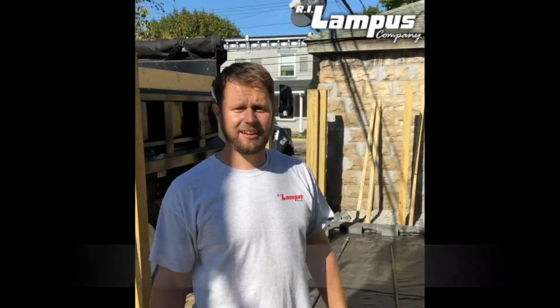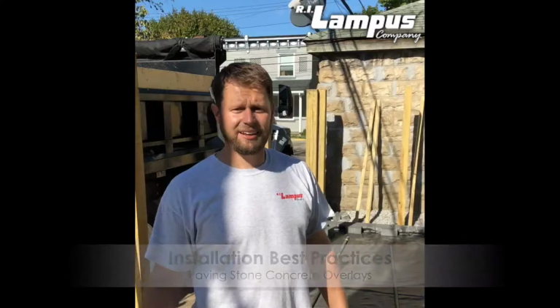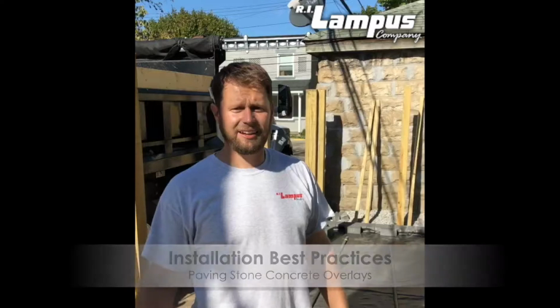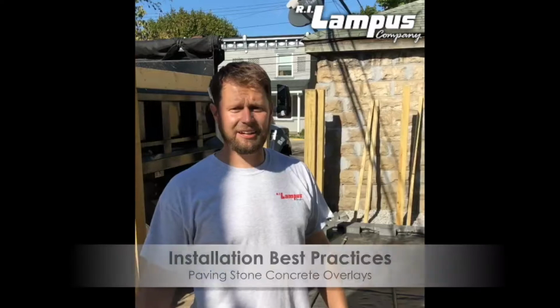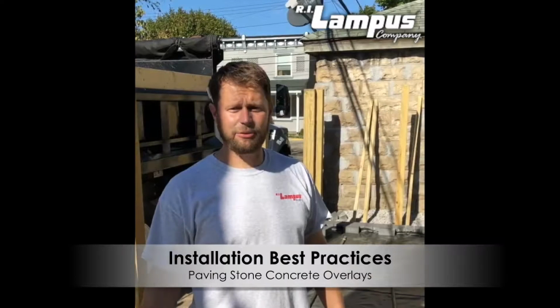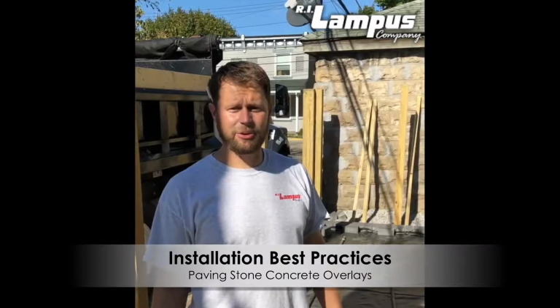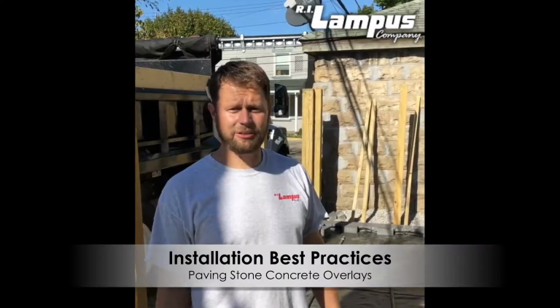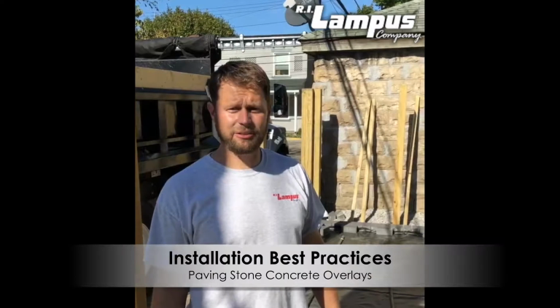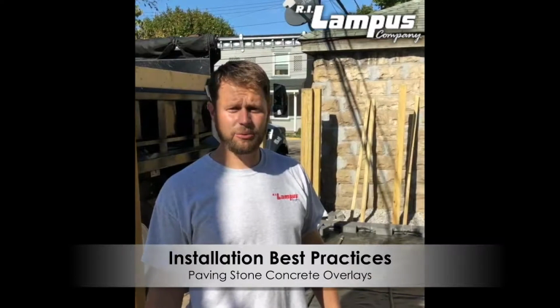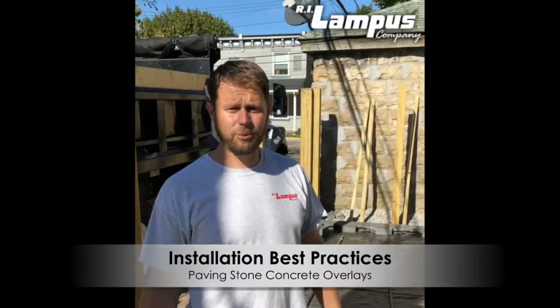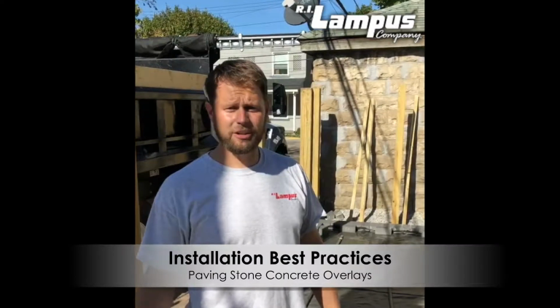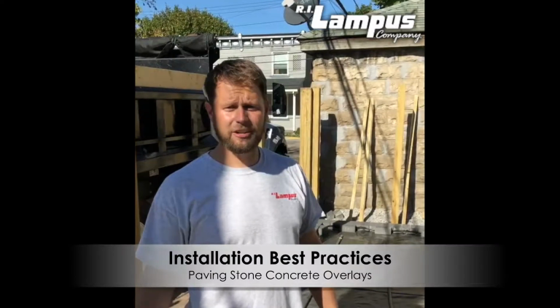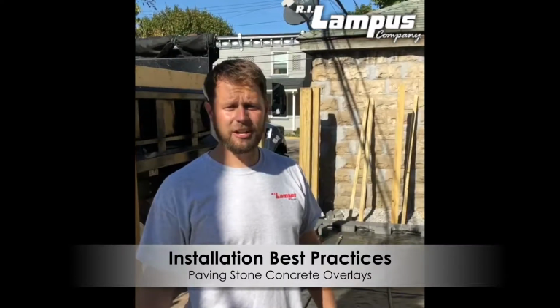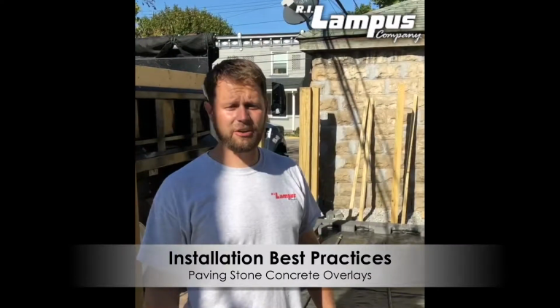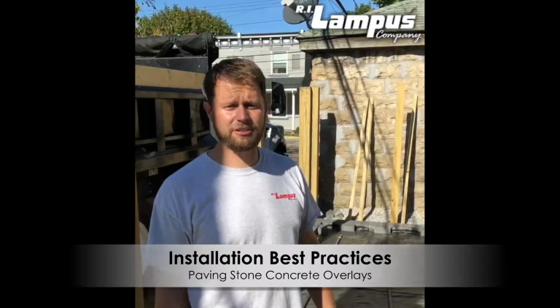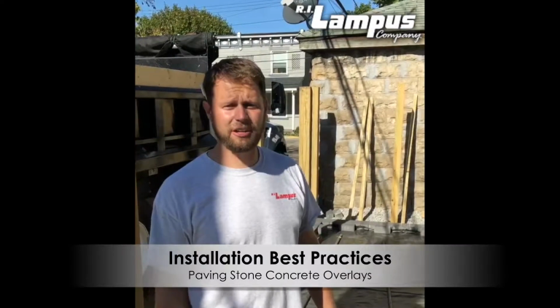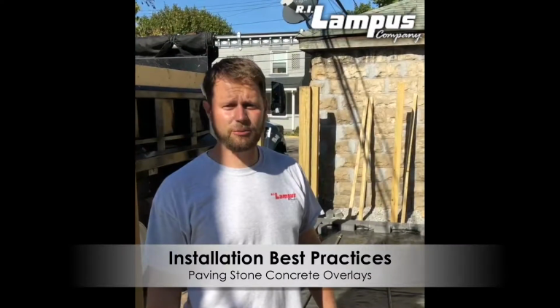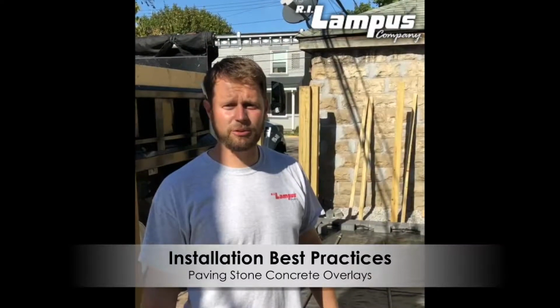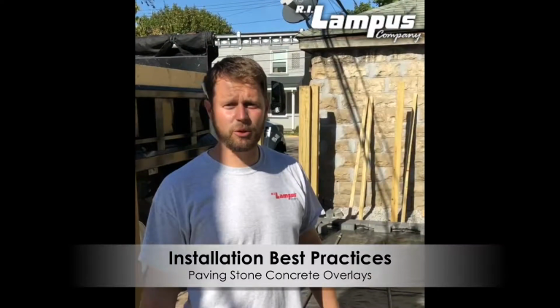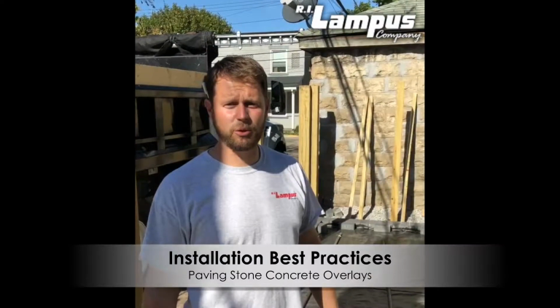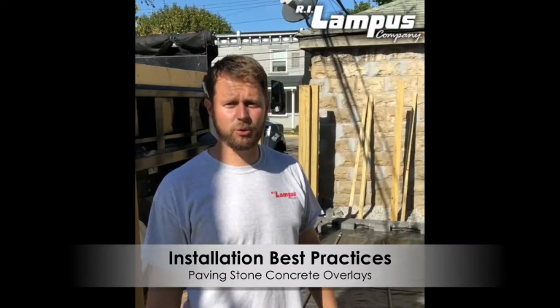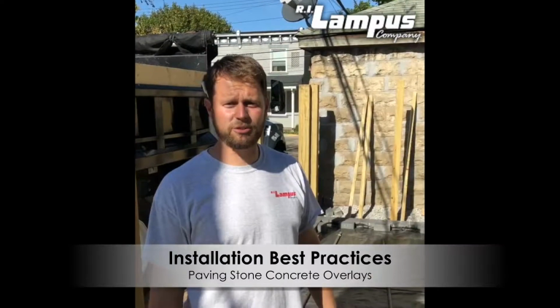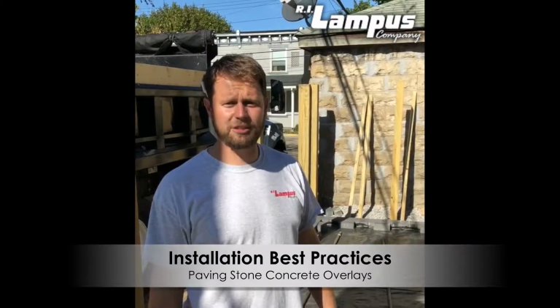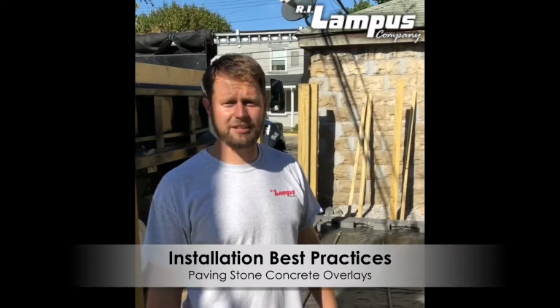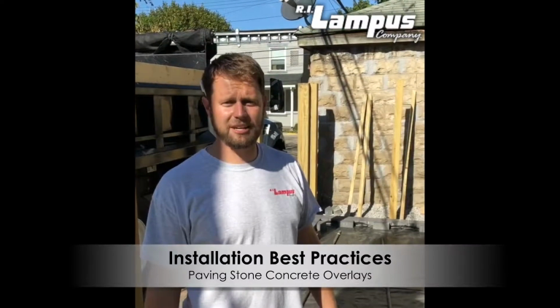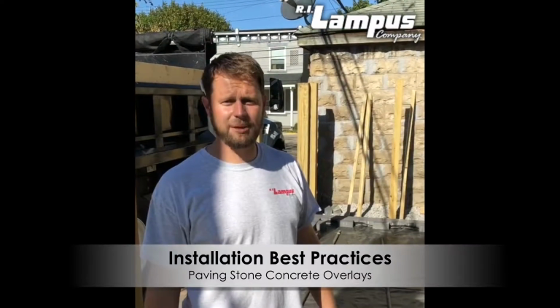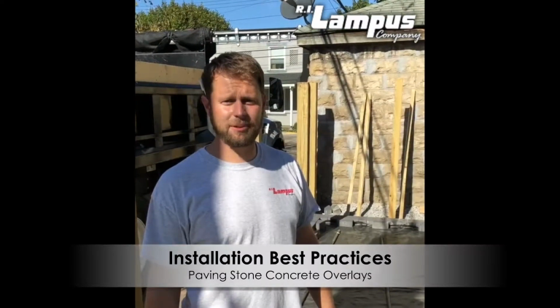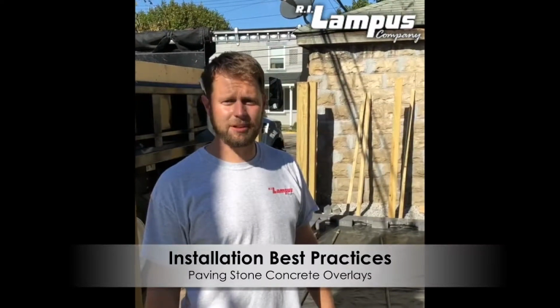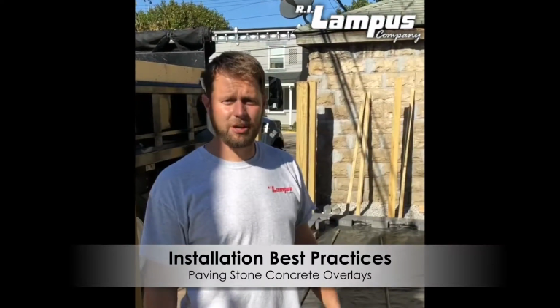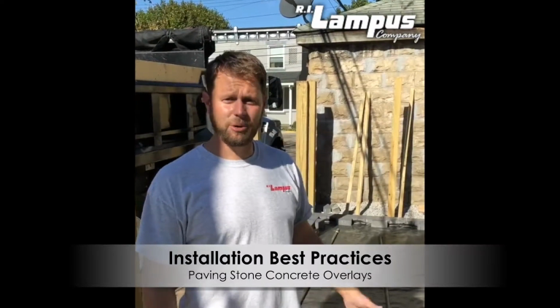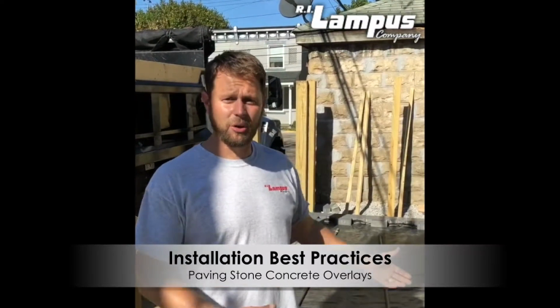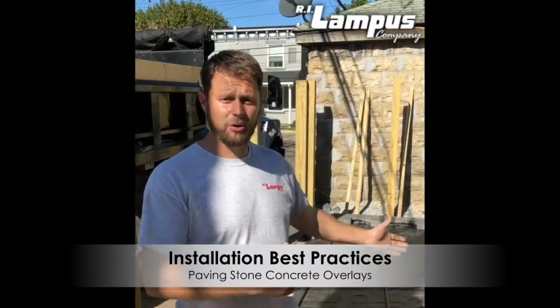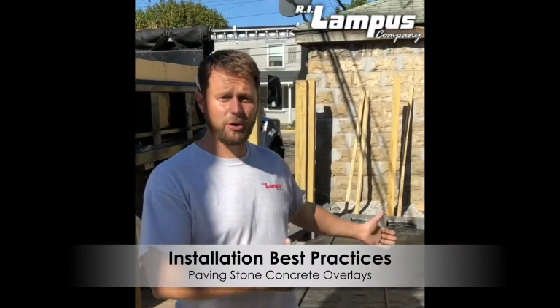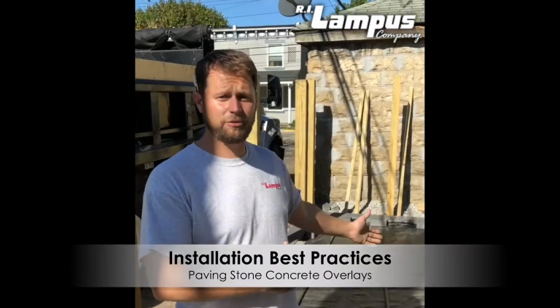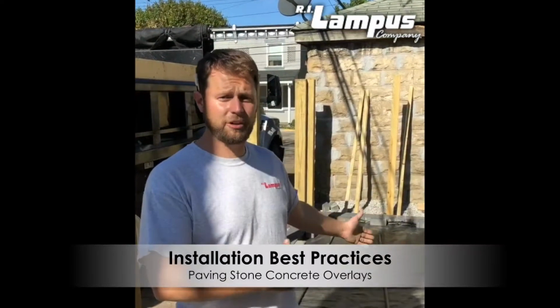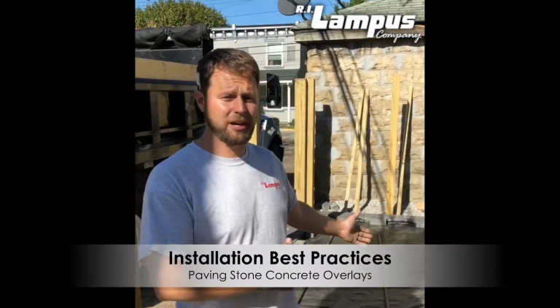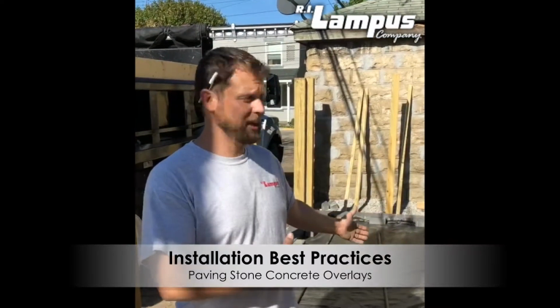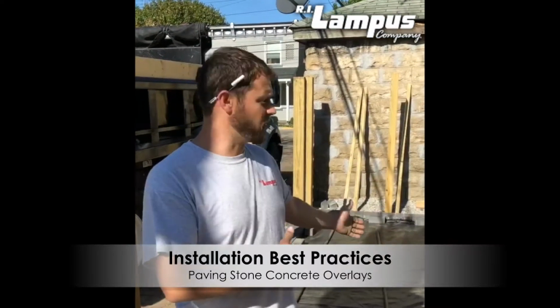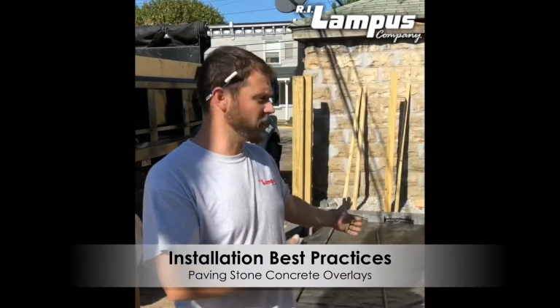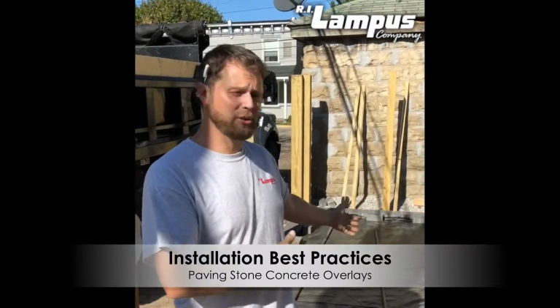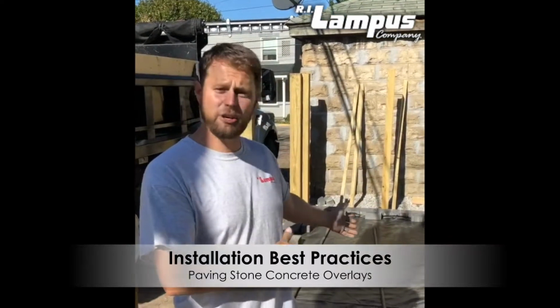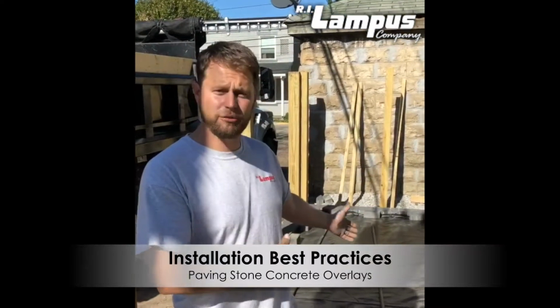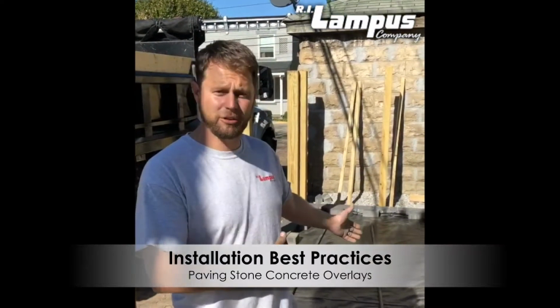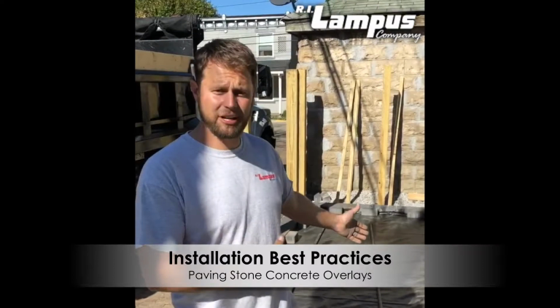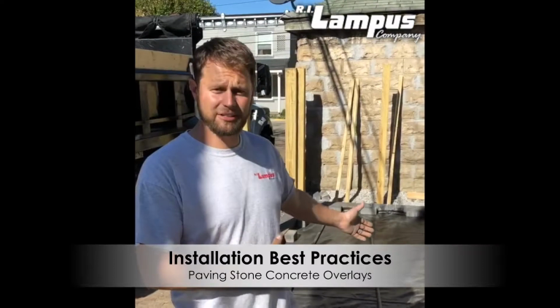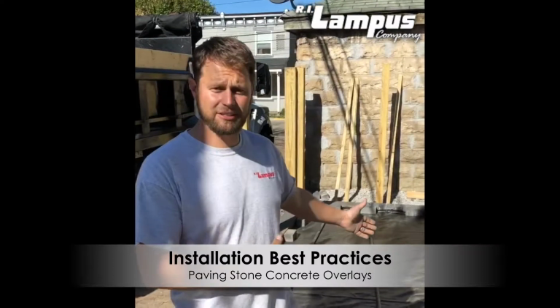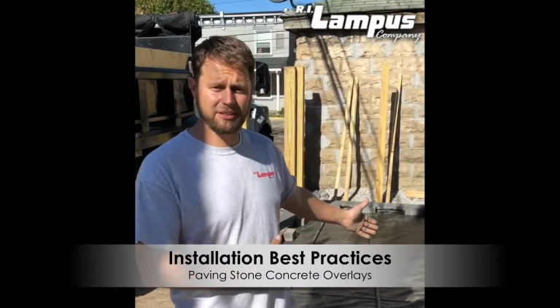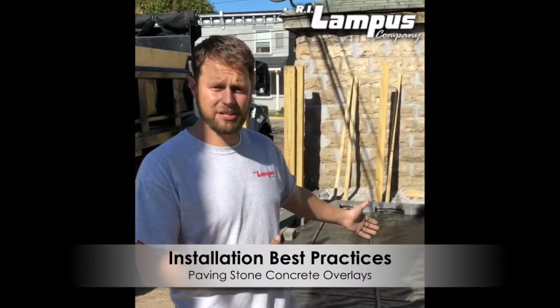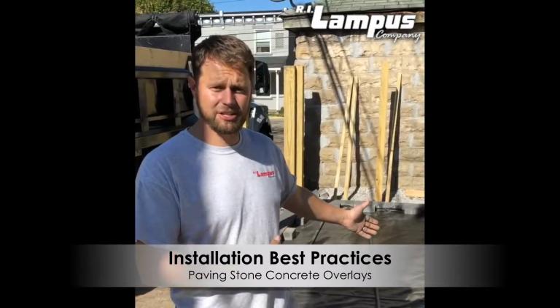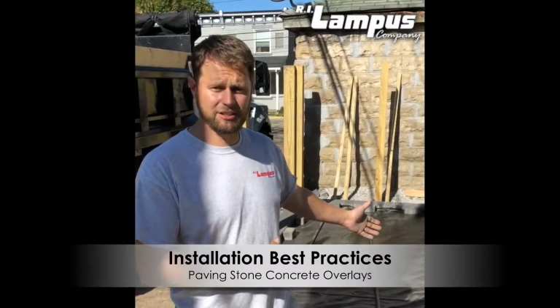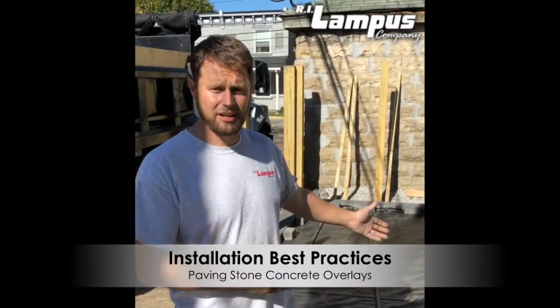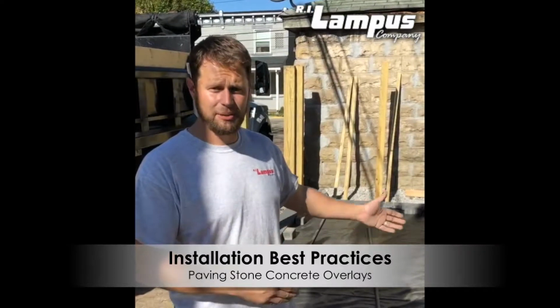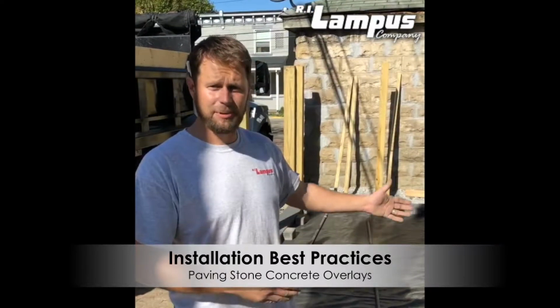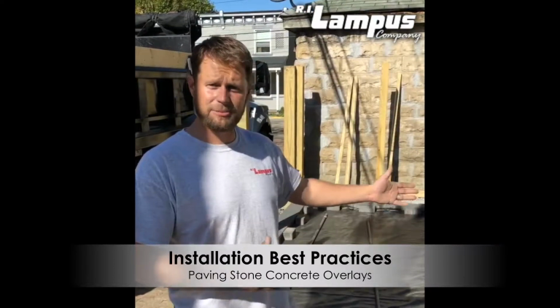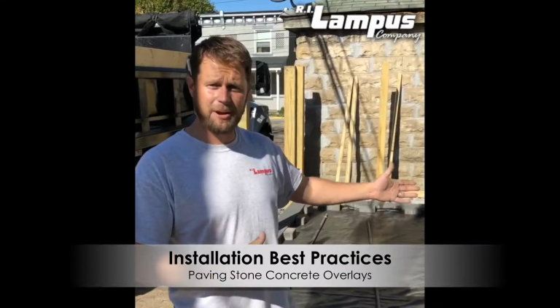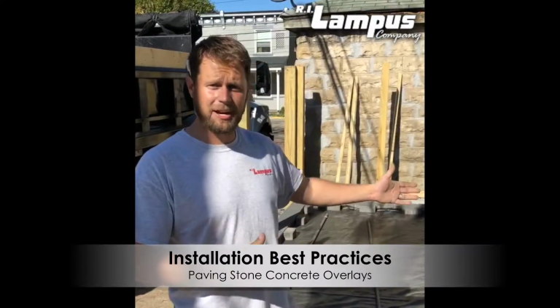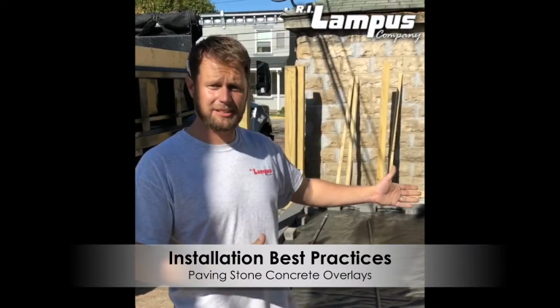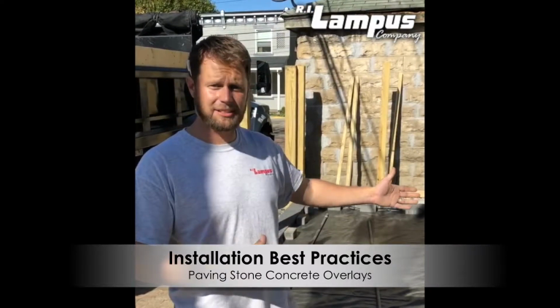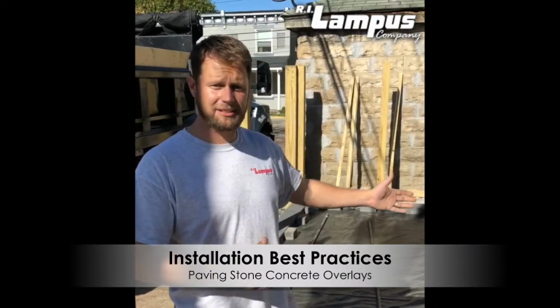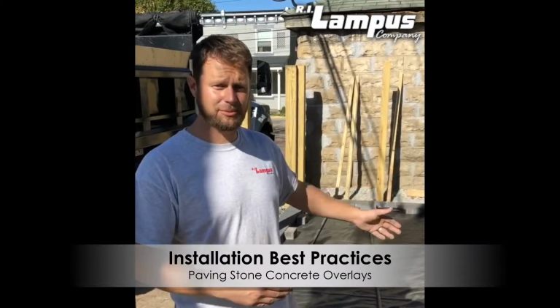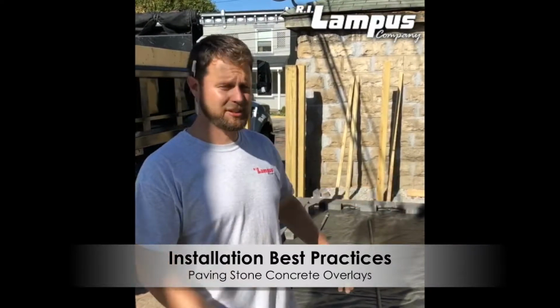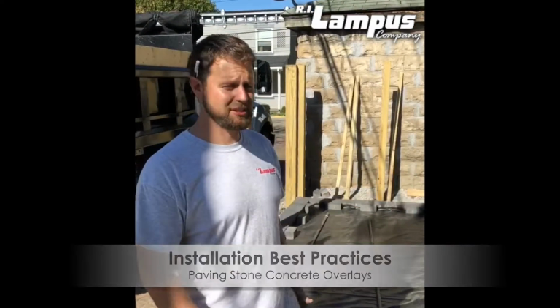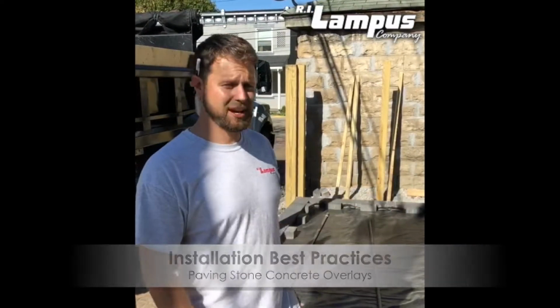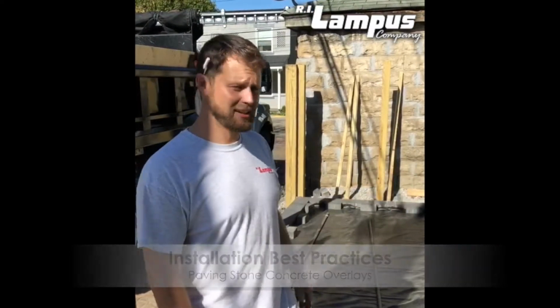Hi everyone. We're here today on site with Local Roots Landscaping. We're going over a concrete overlay installation and best practices with these guys.